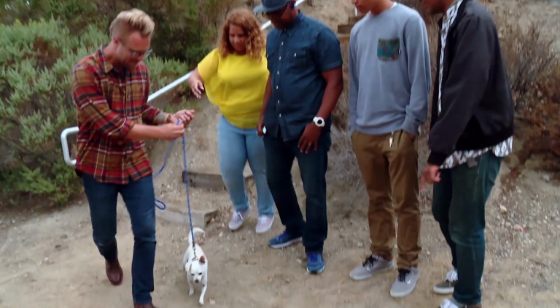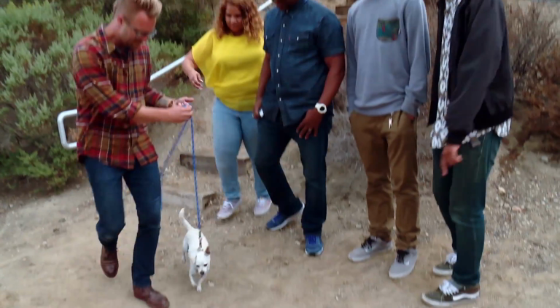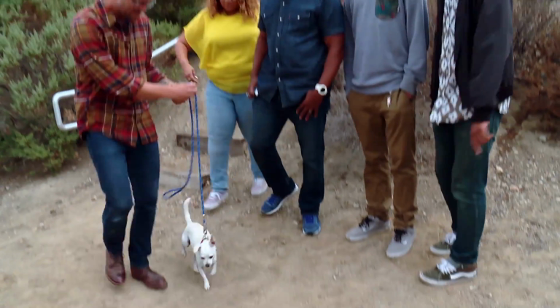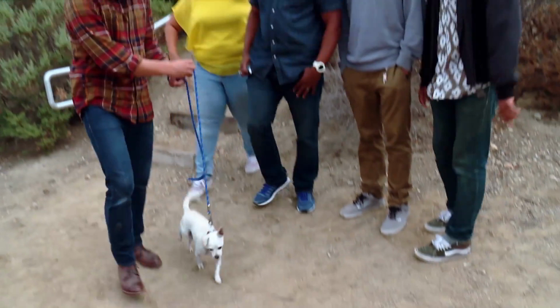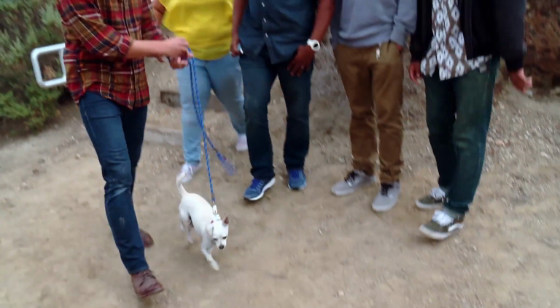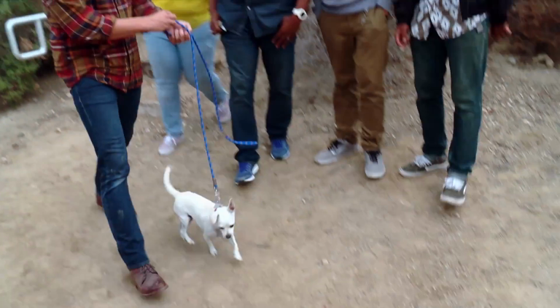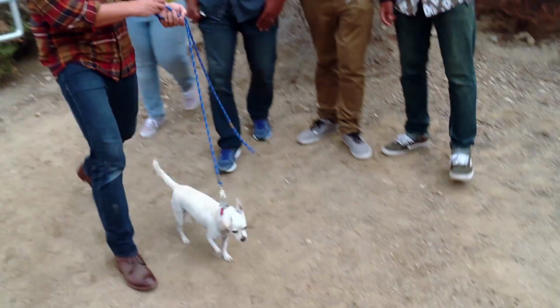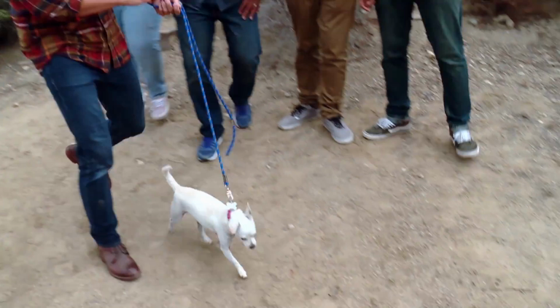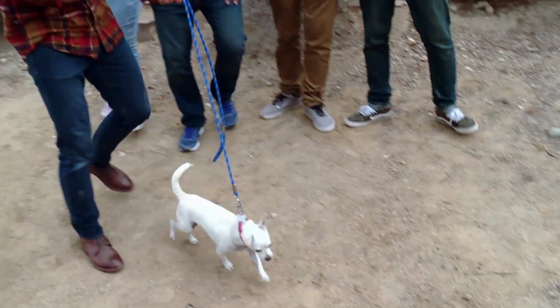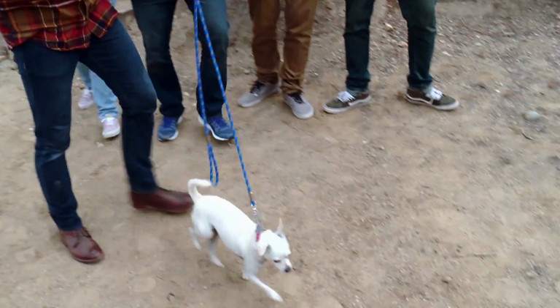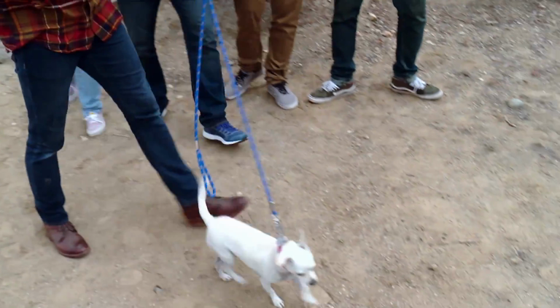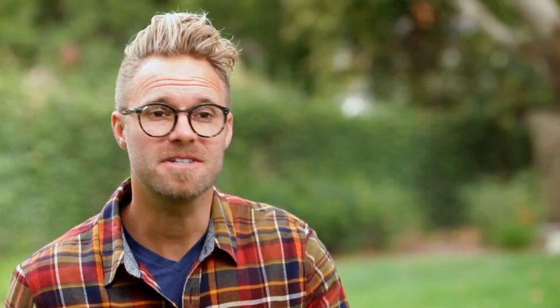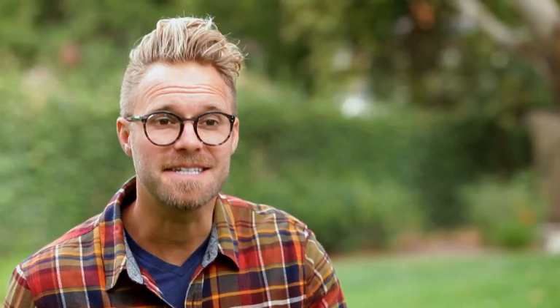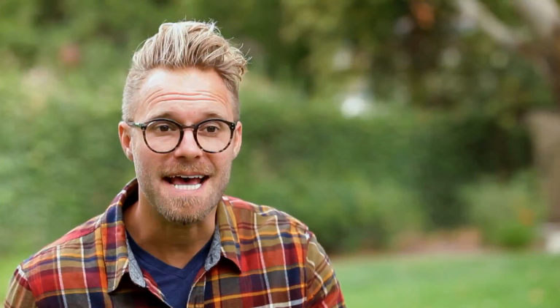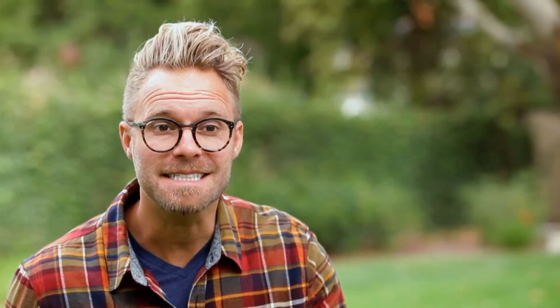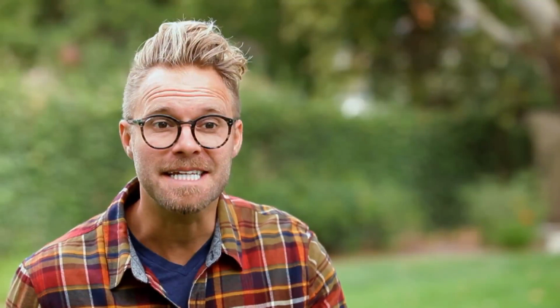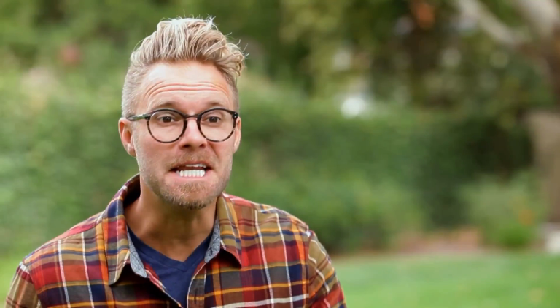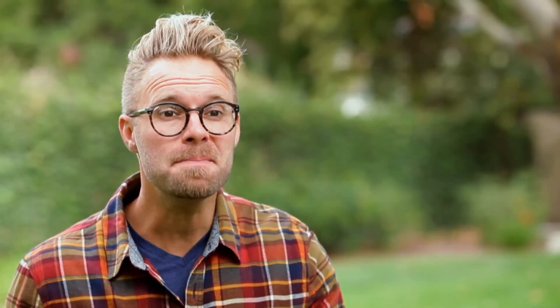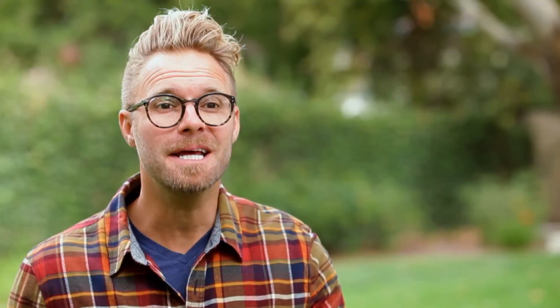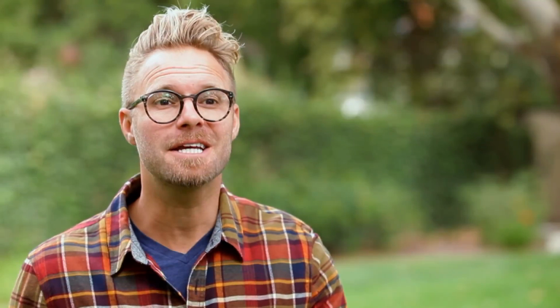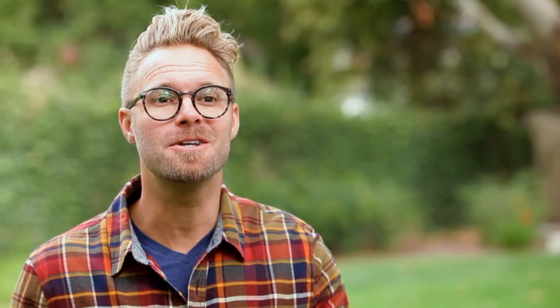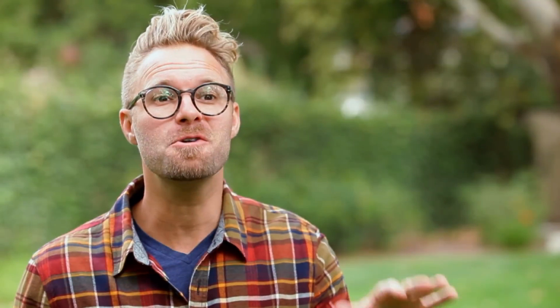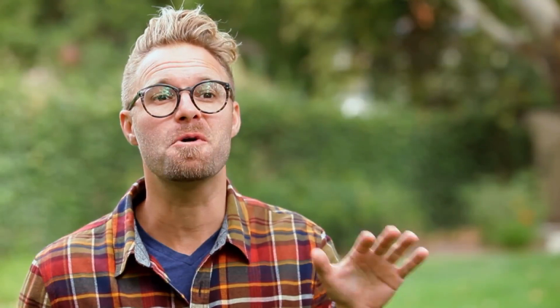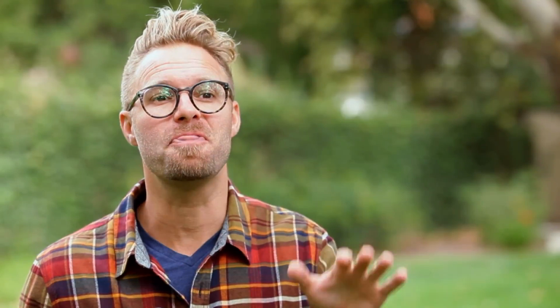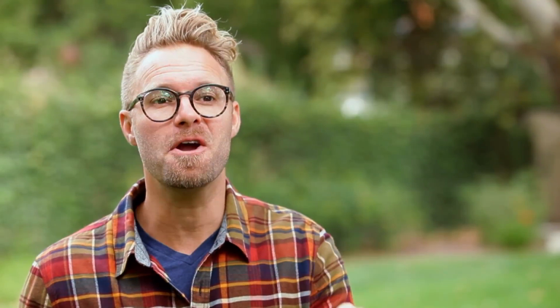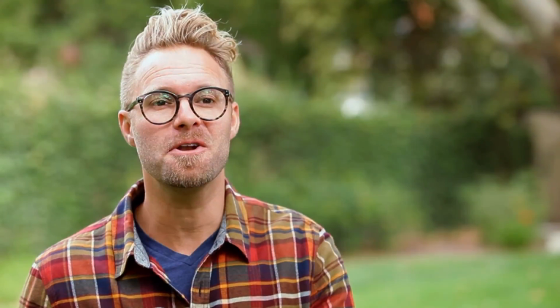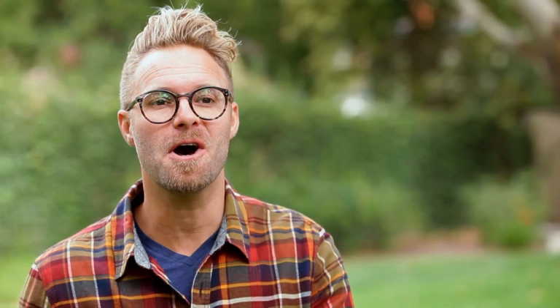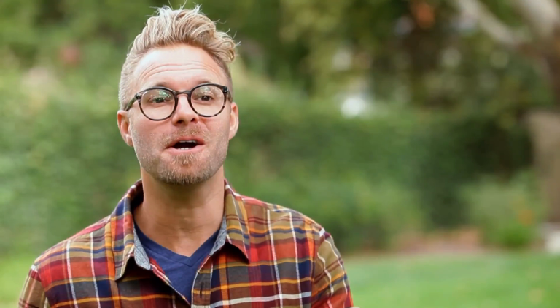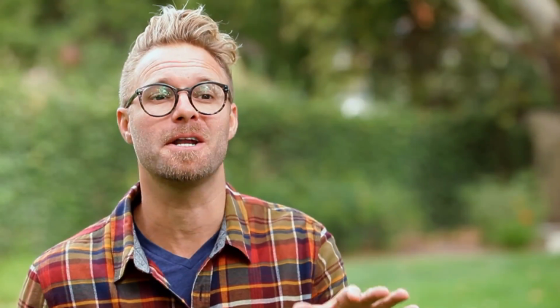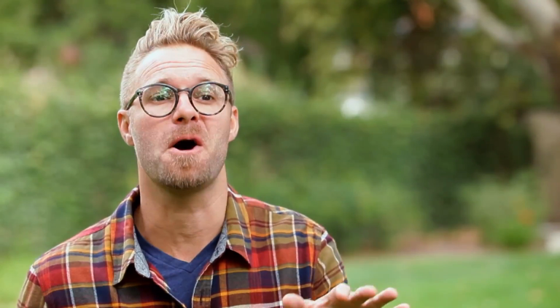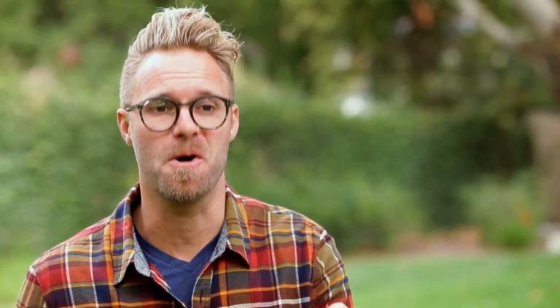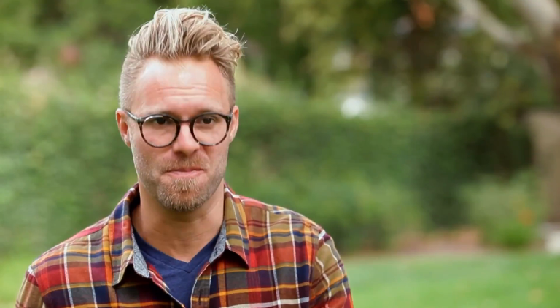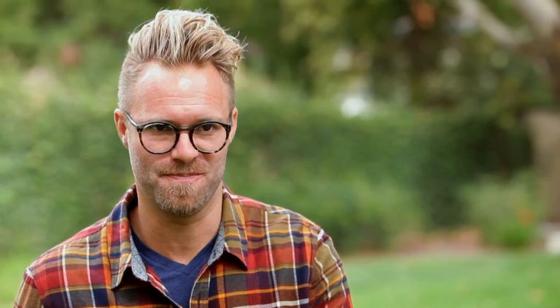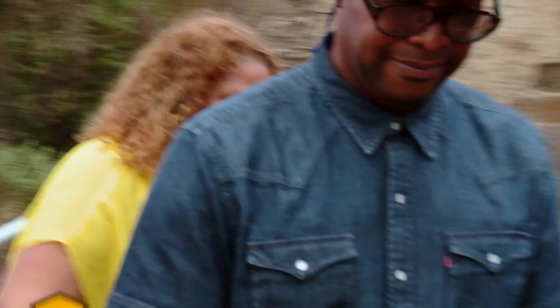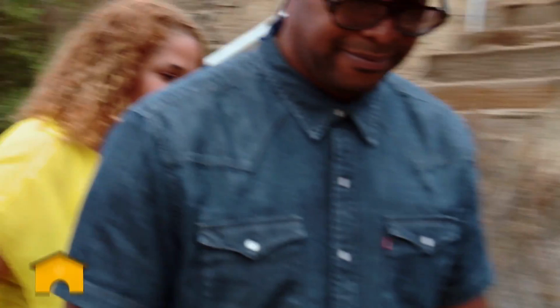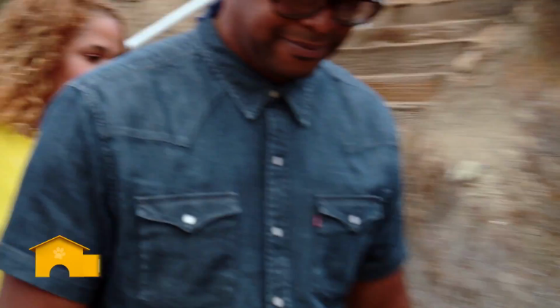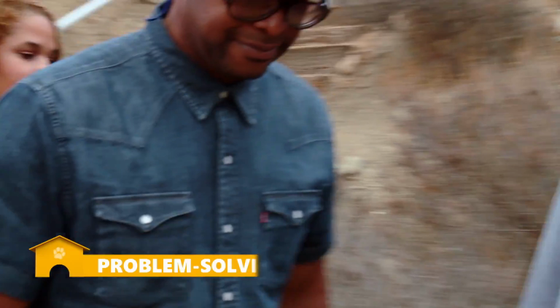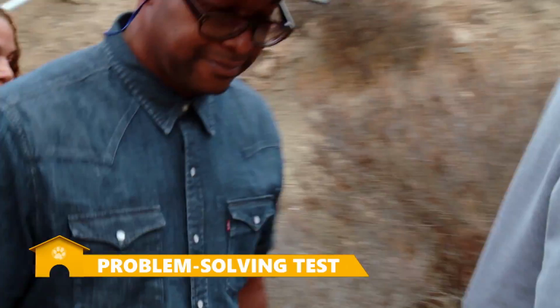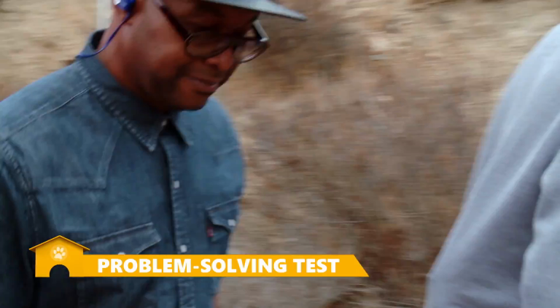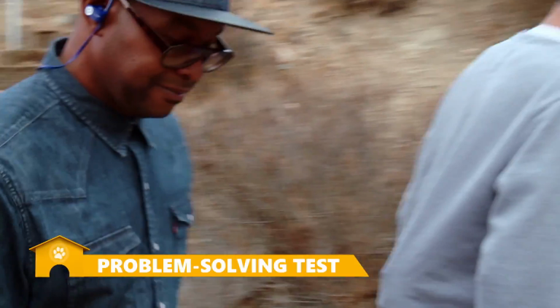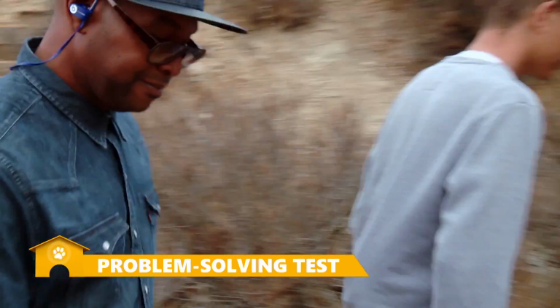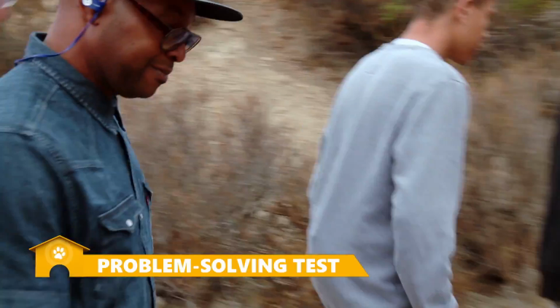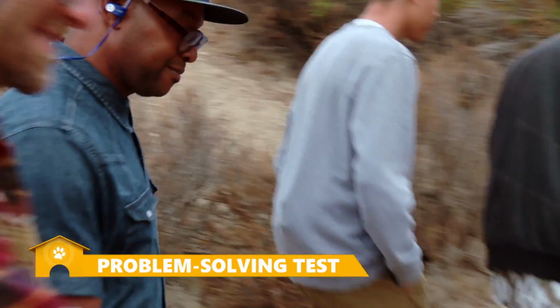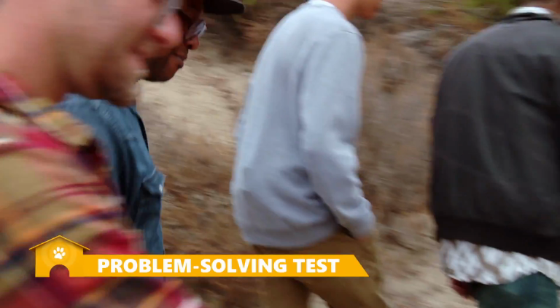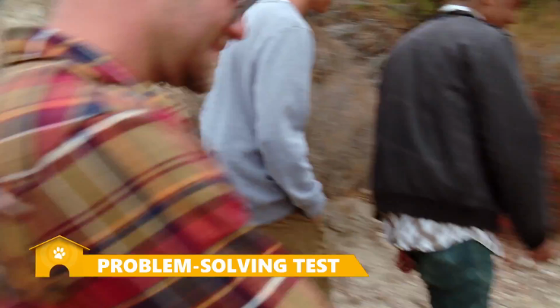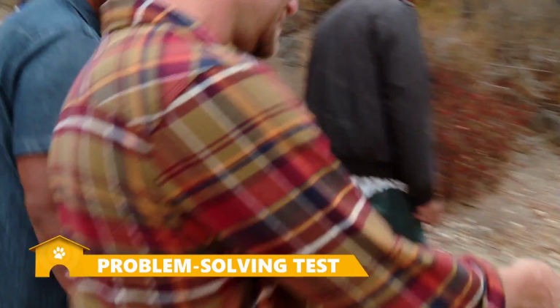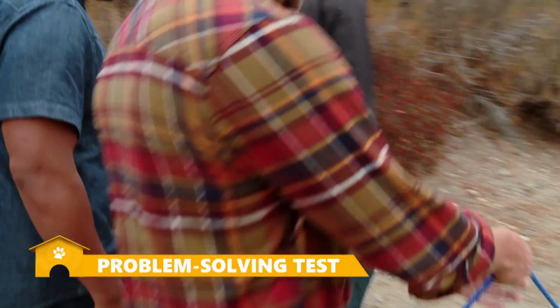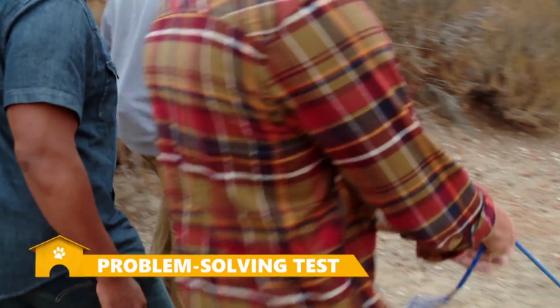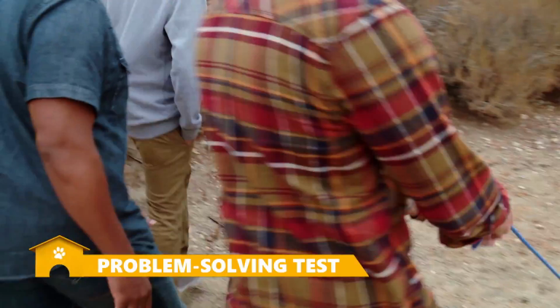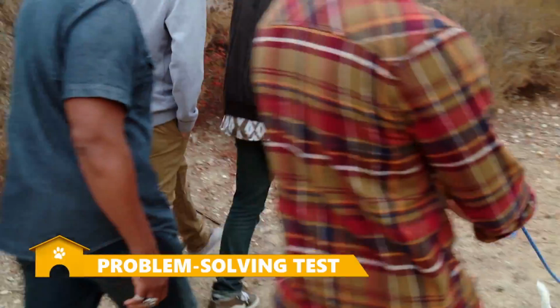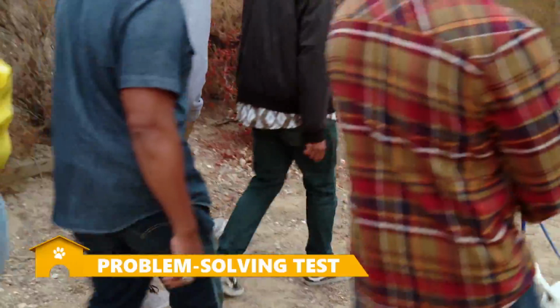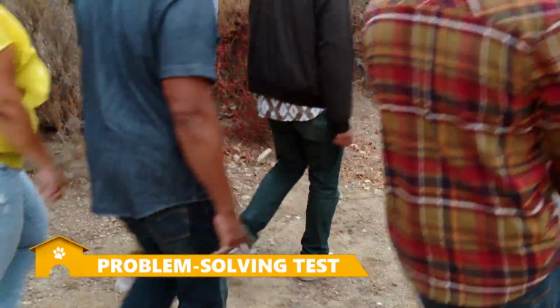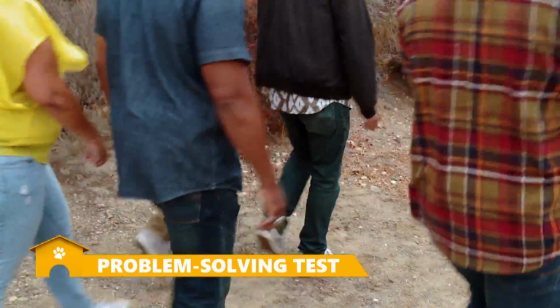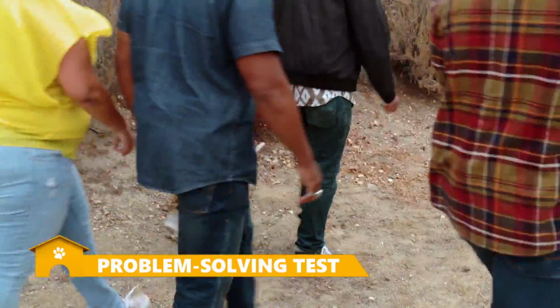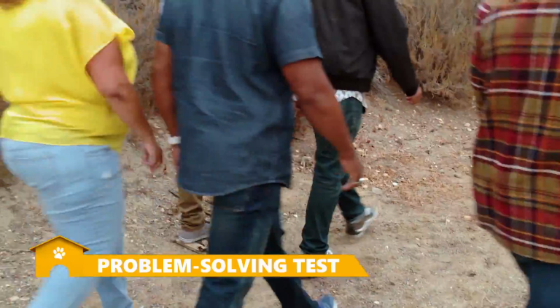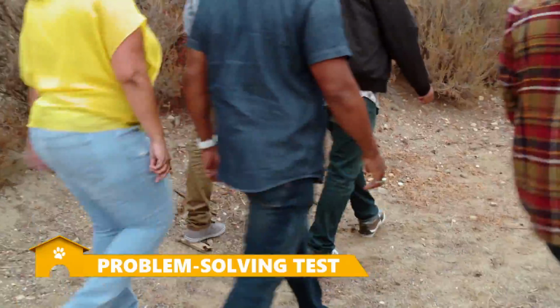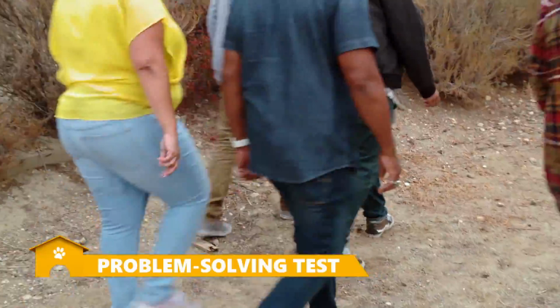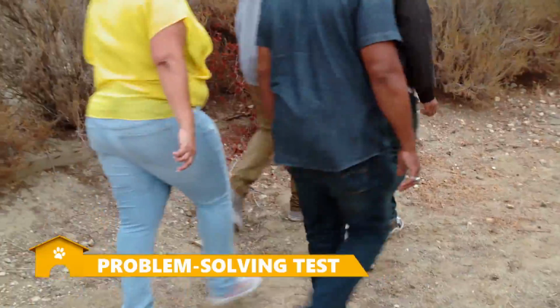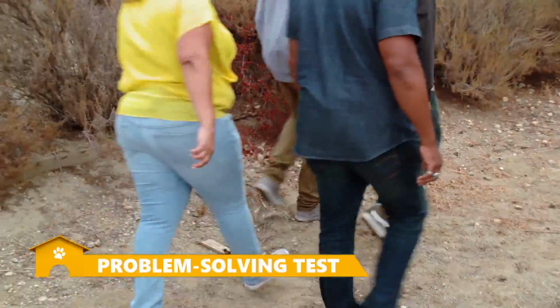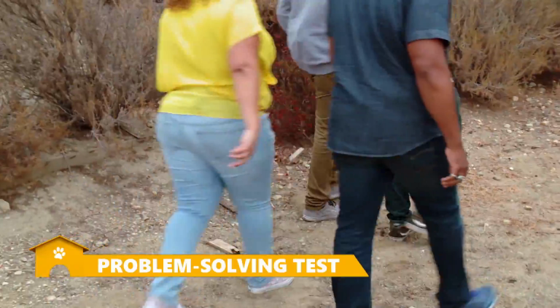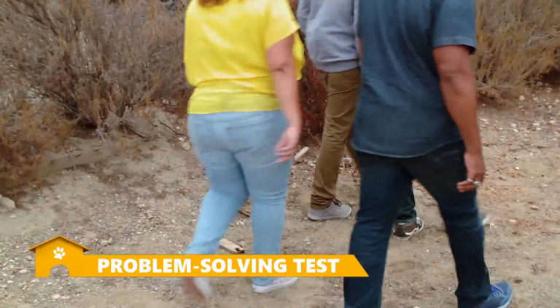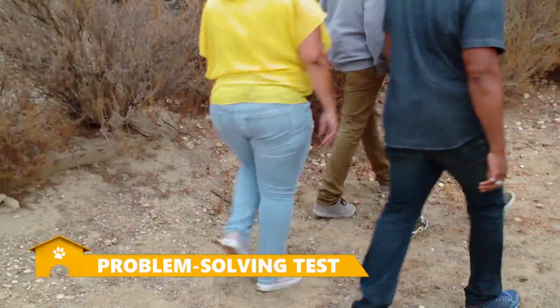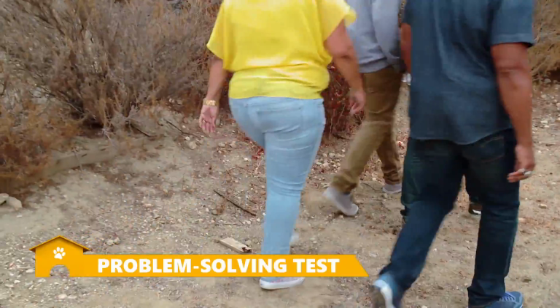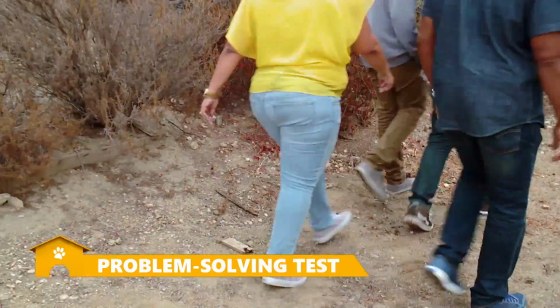So let's head over here. This is a test anybody can do with their dog at home. This test will measure Snowcone's problem-solving abilities.